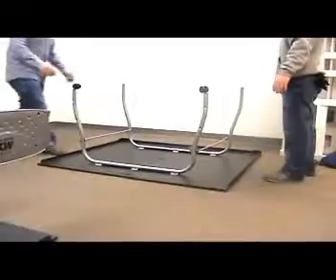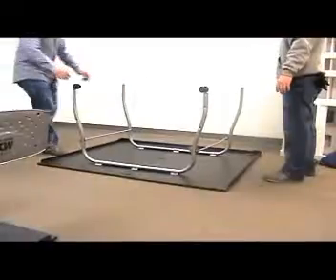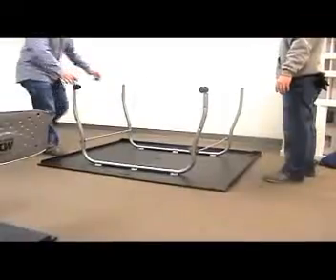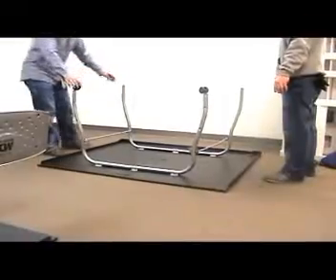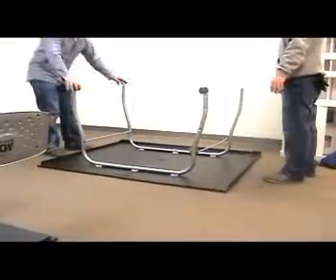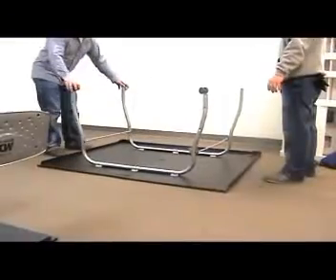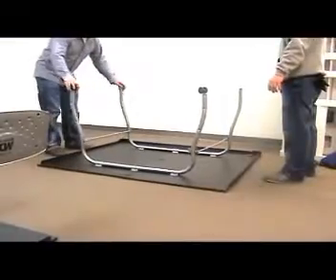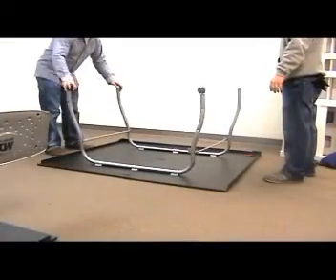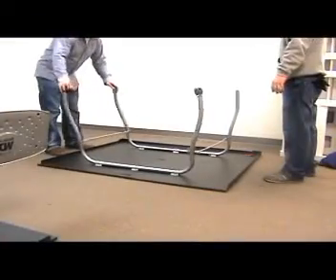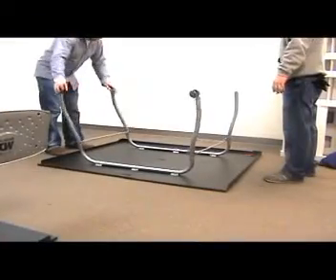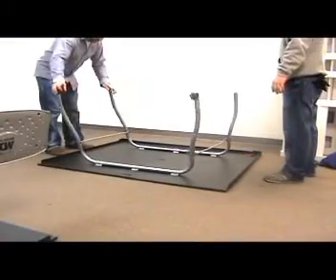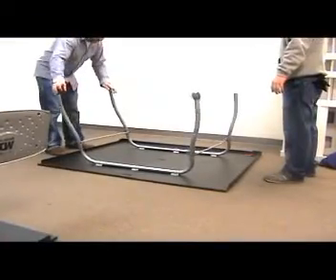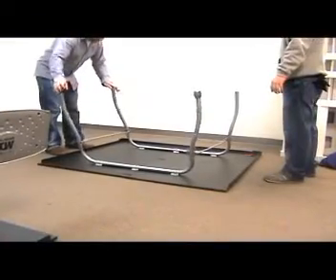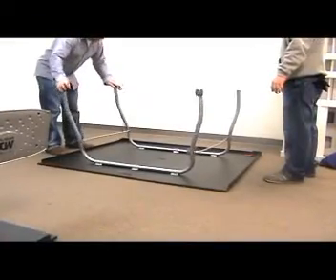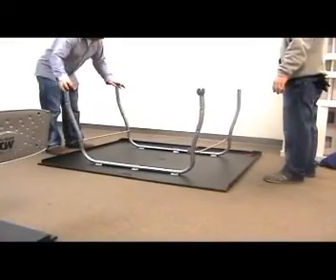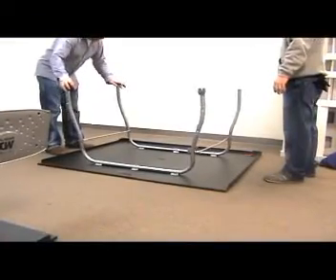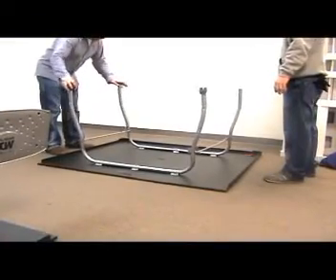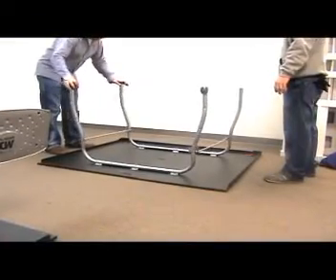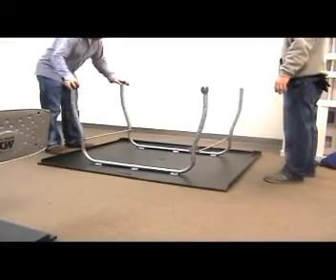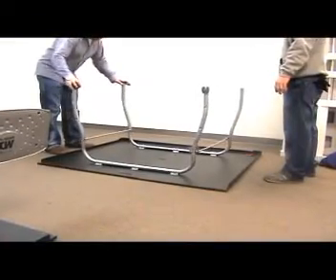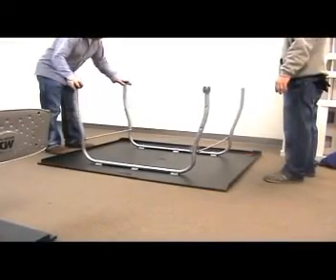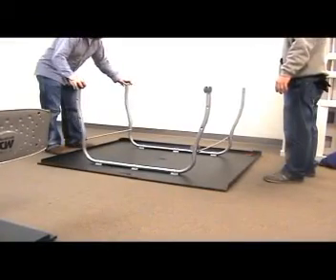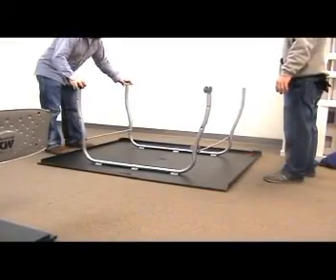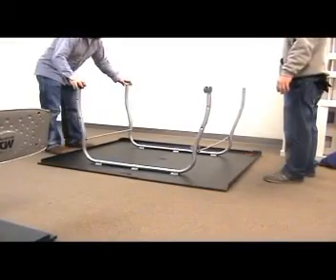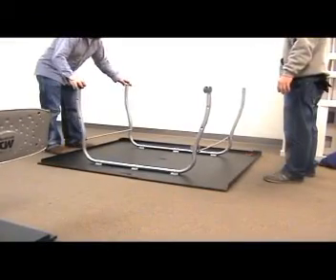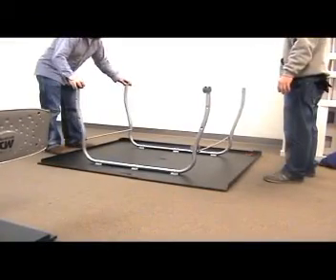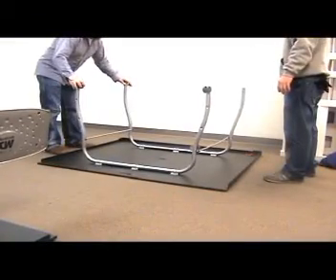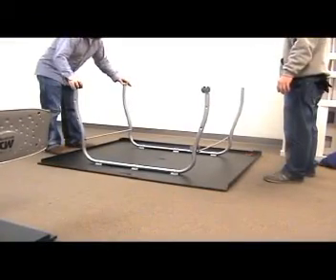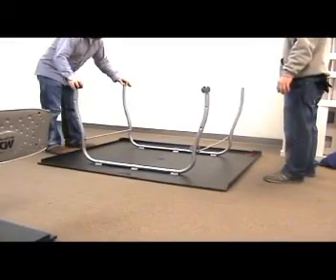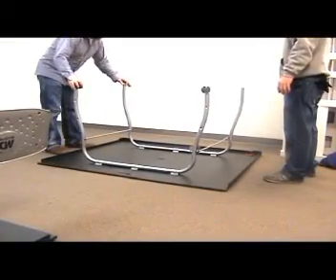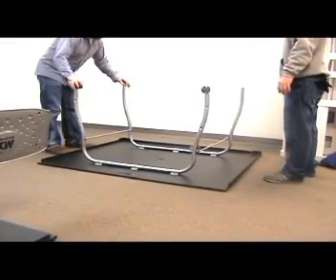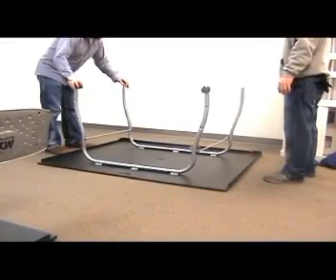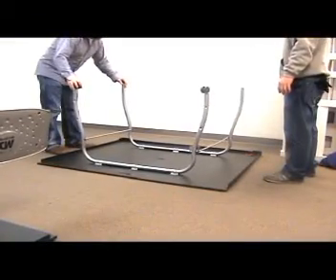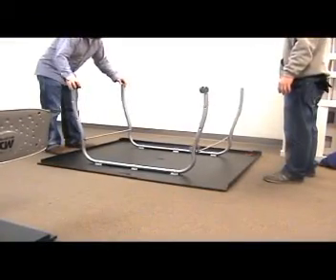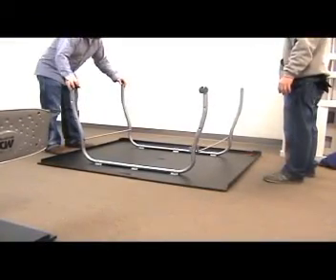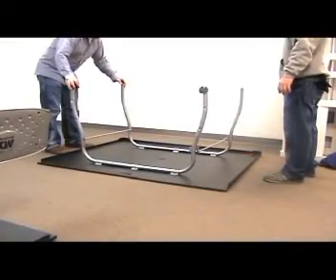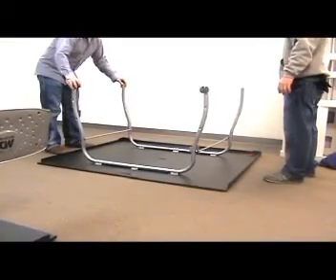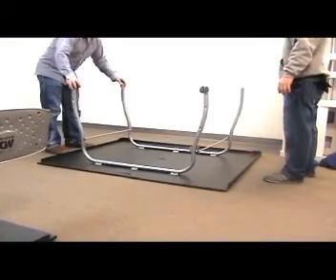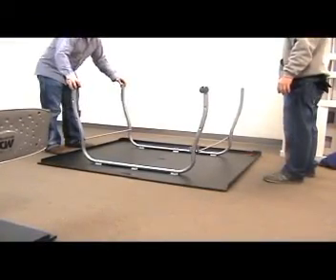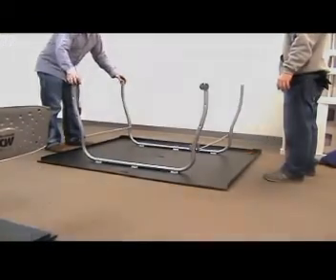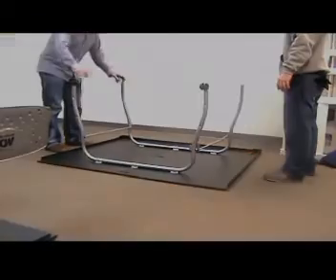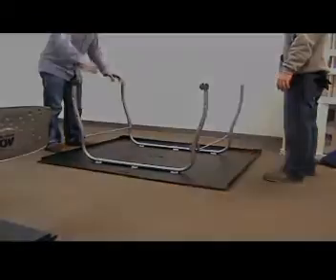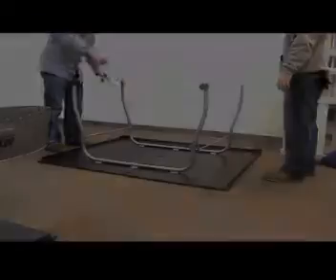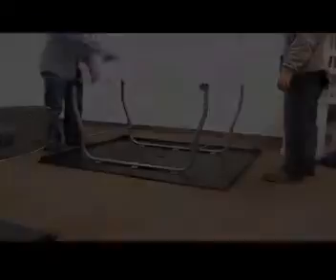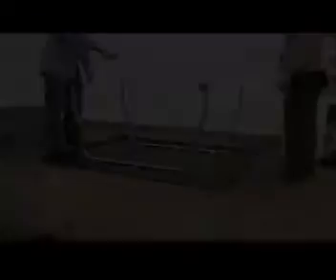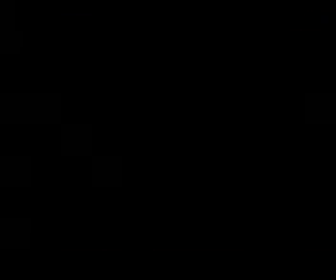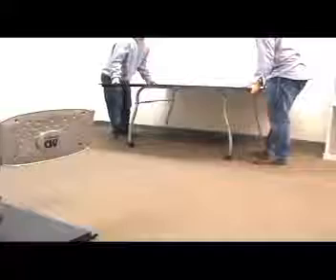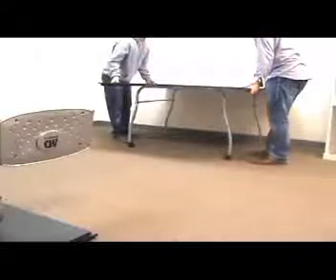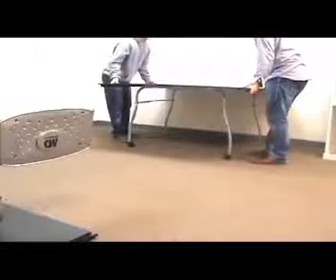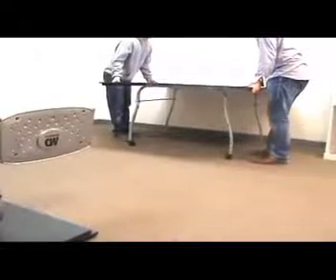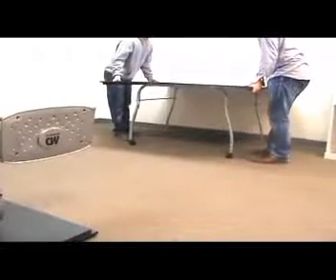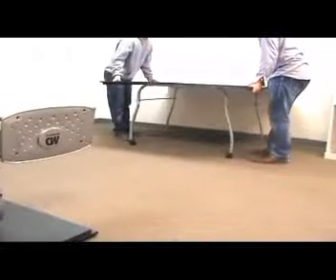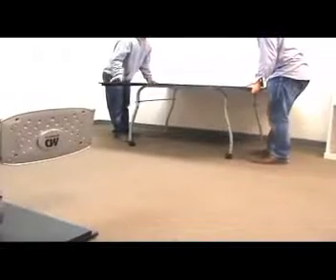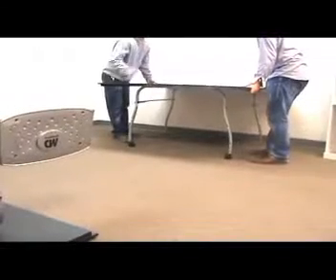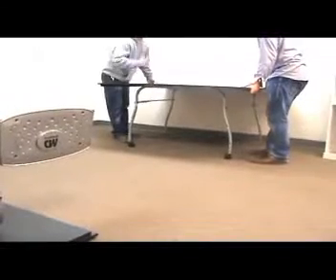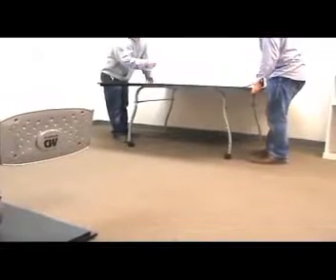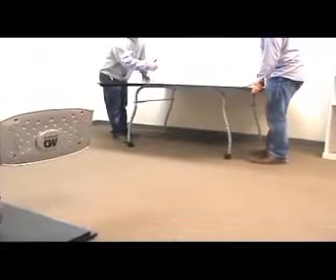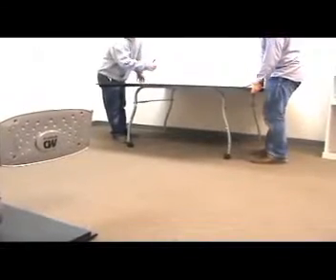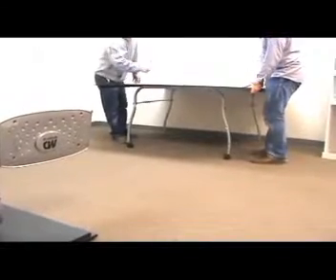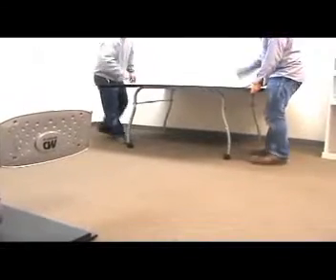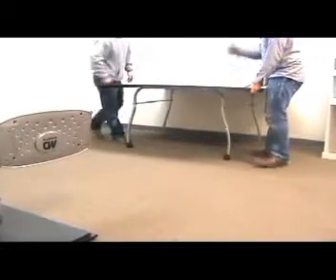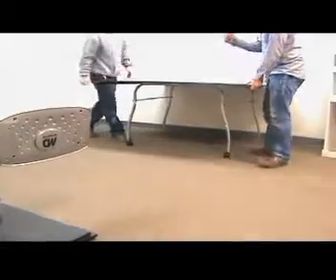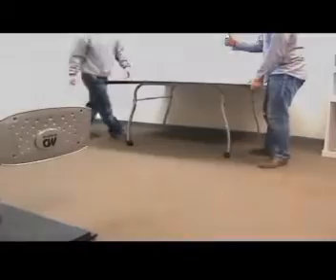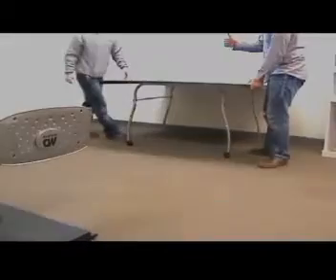Before turning the table over, make sure to push the curved inner leg number 4 towards the center of the table in order to engage the stop.